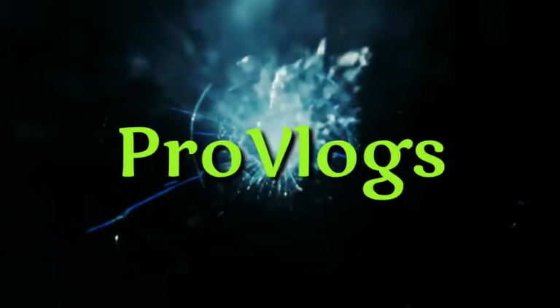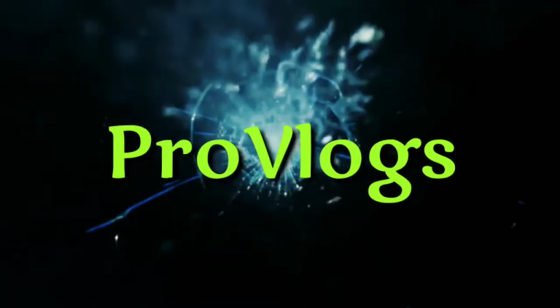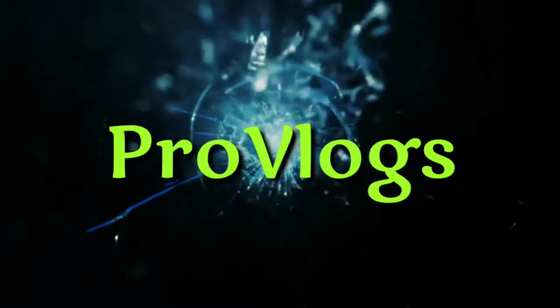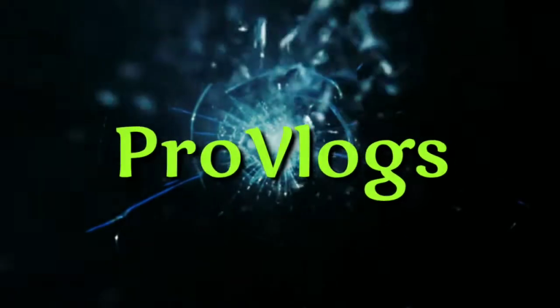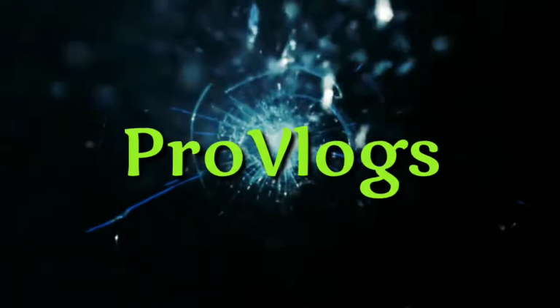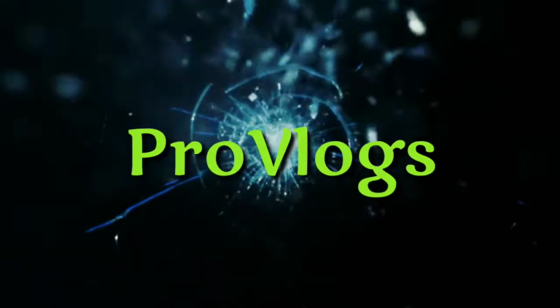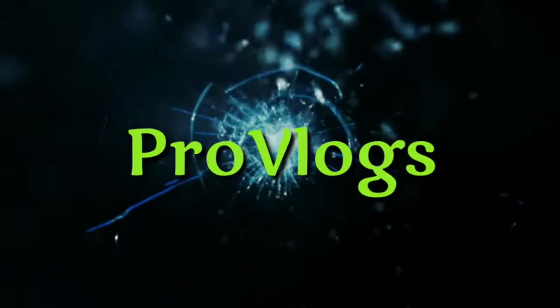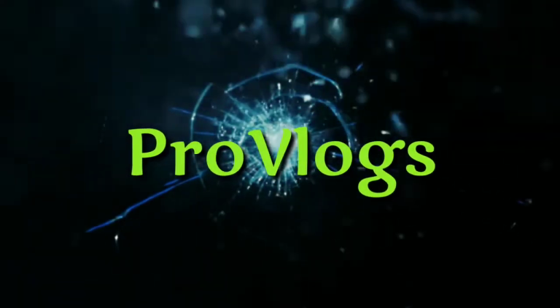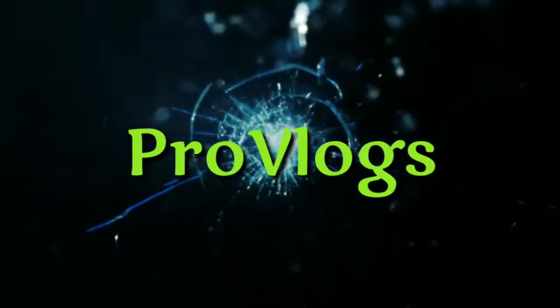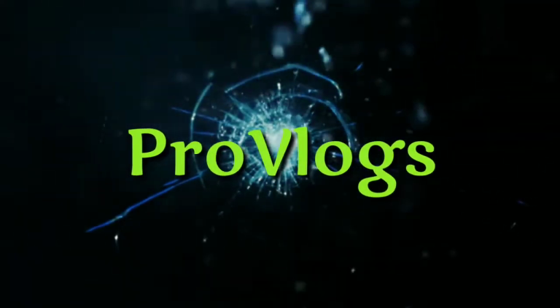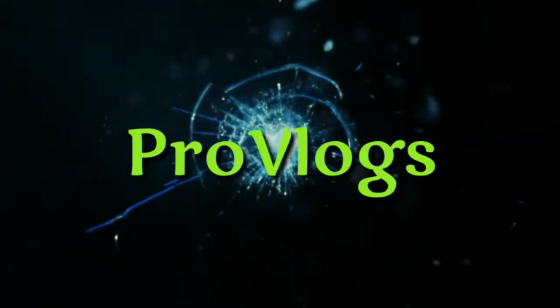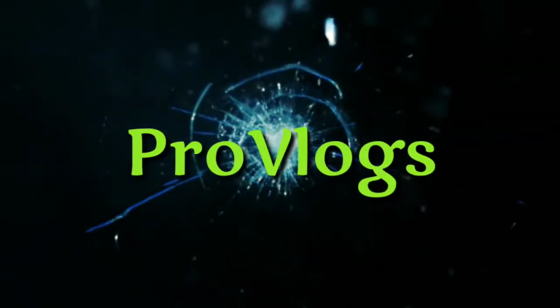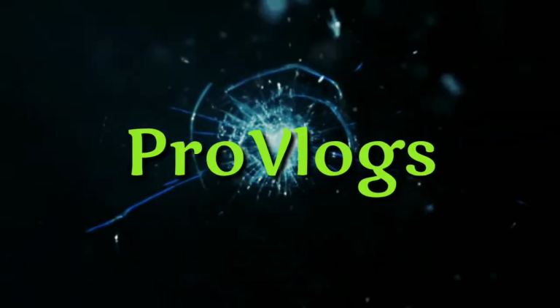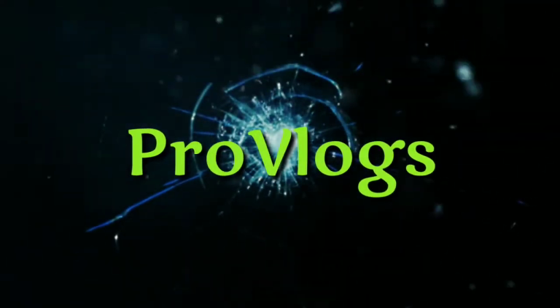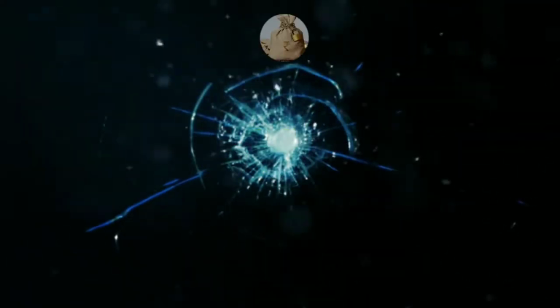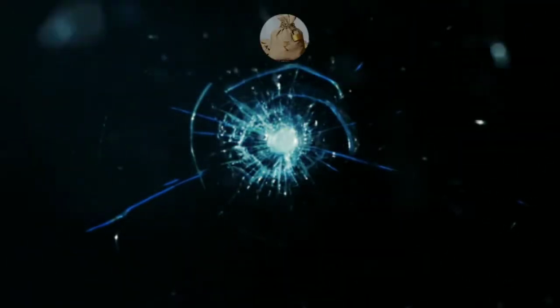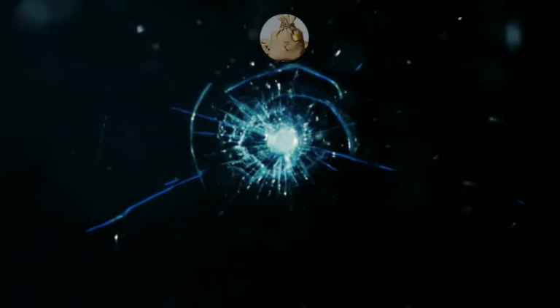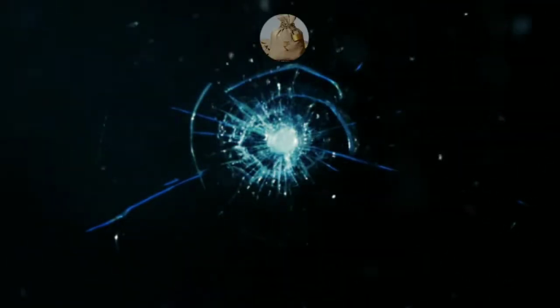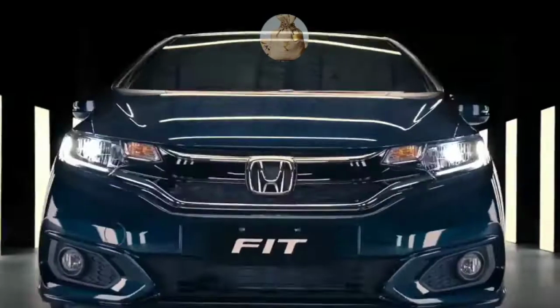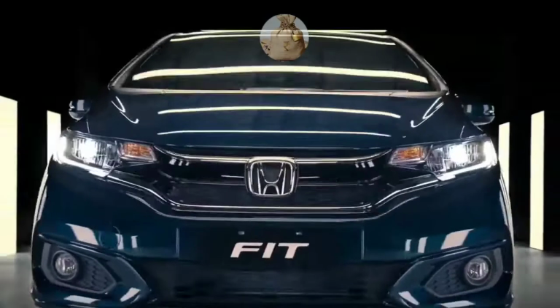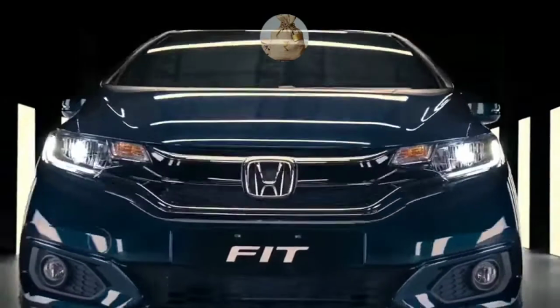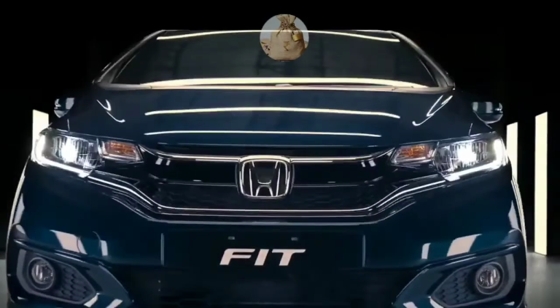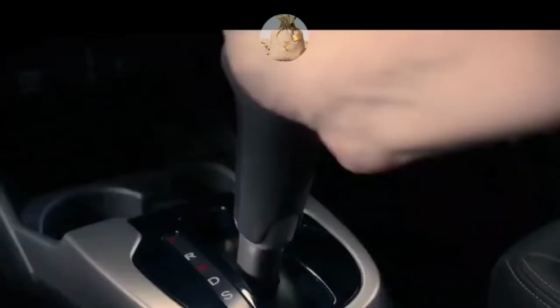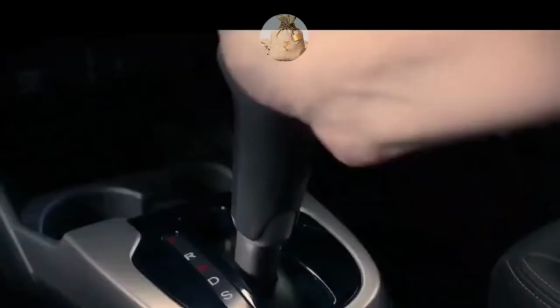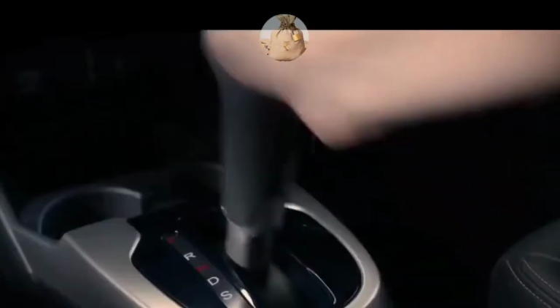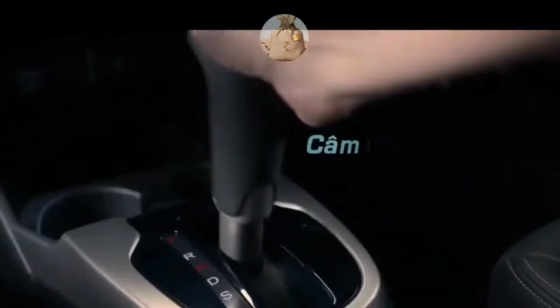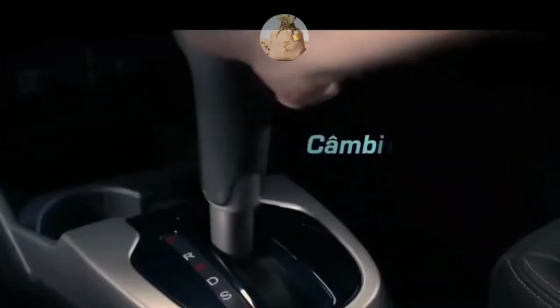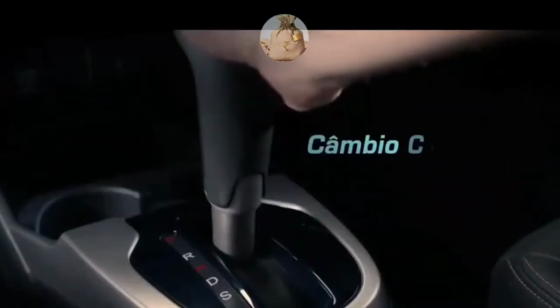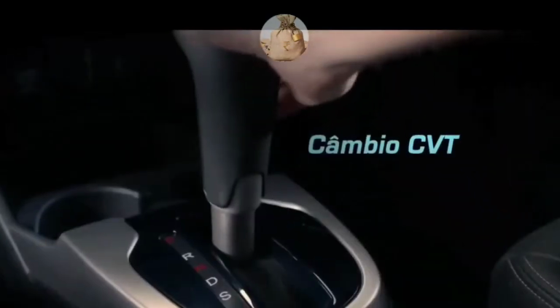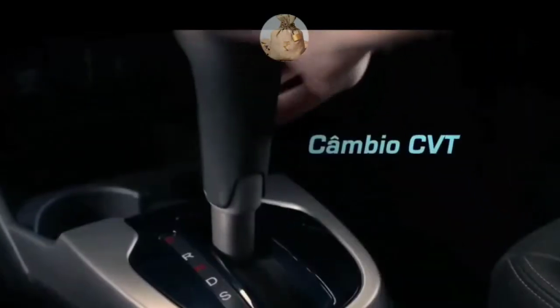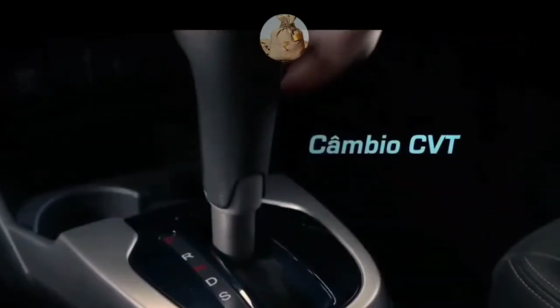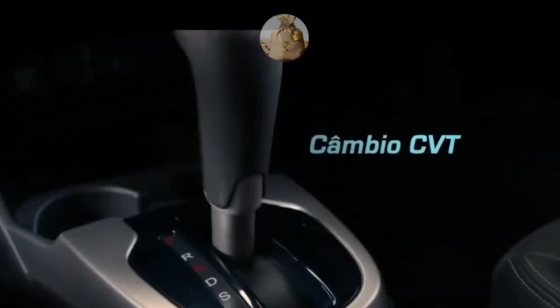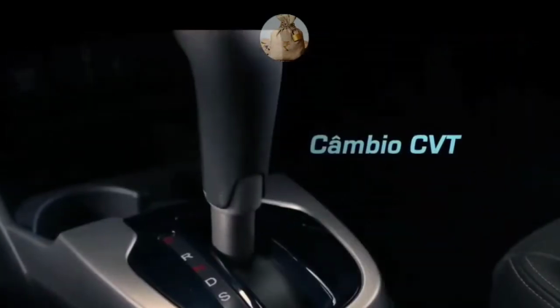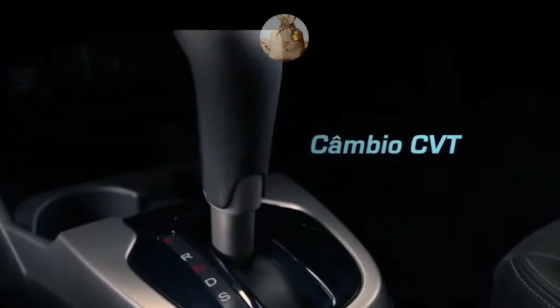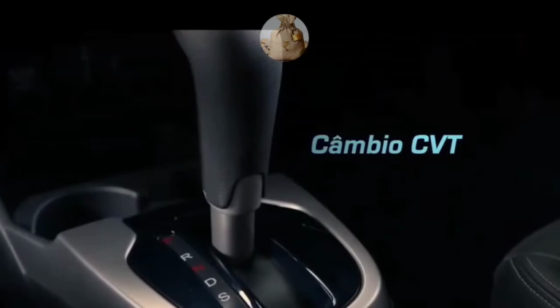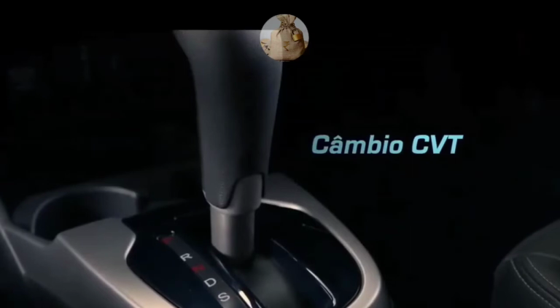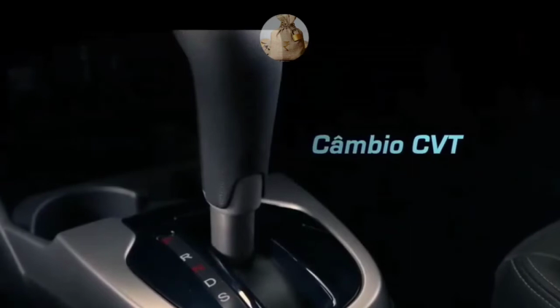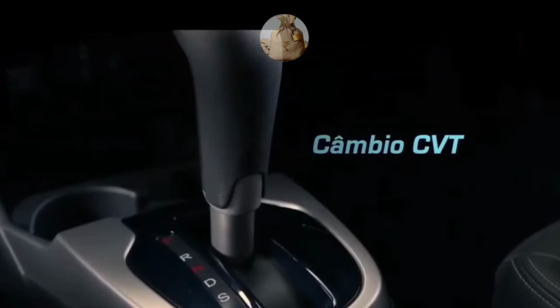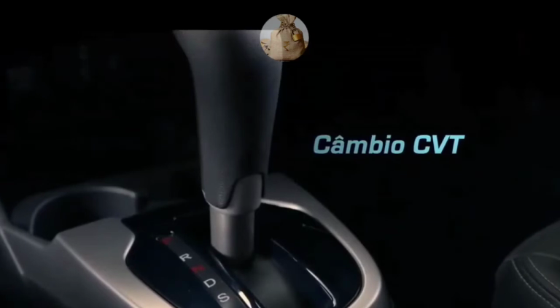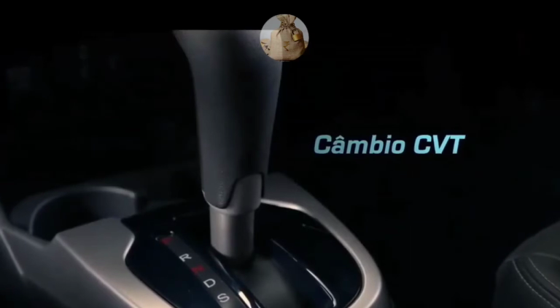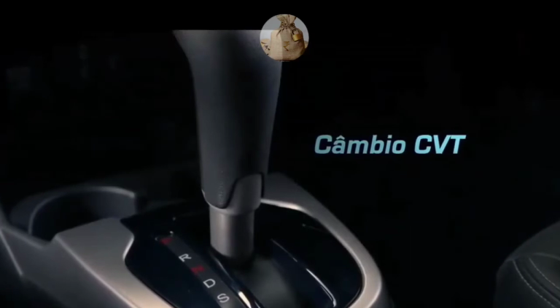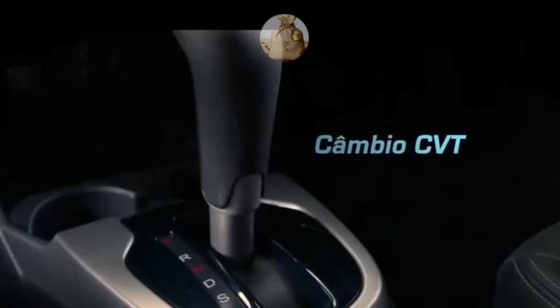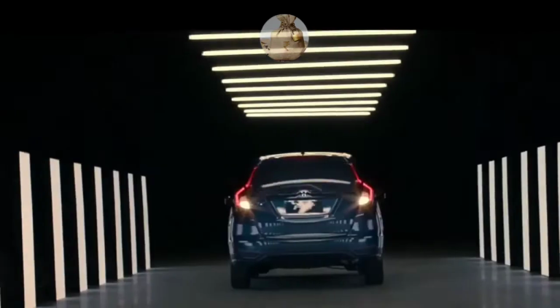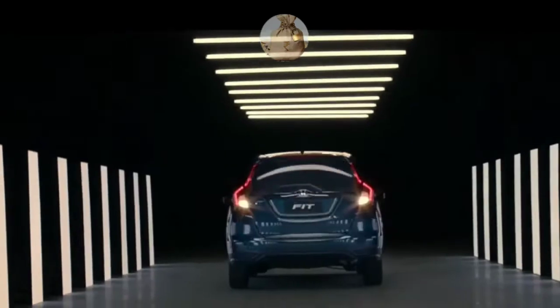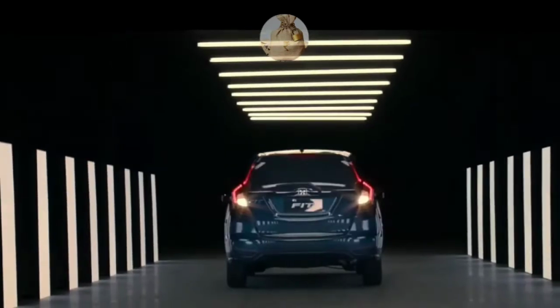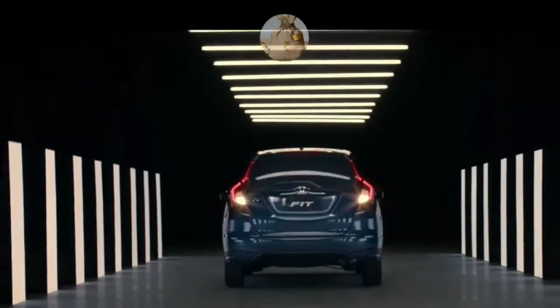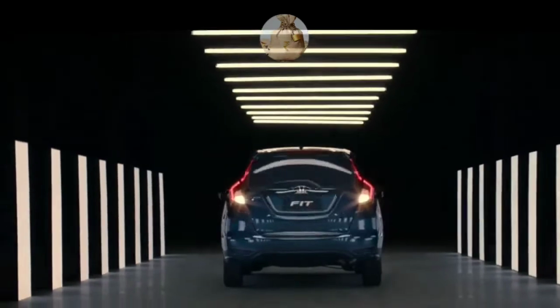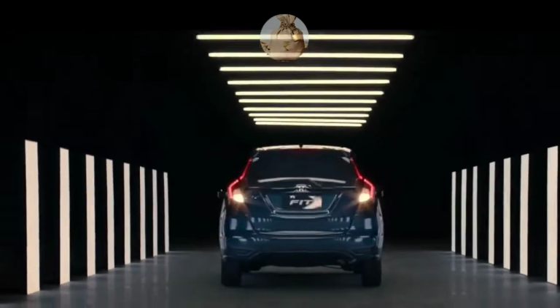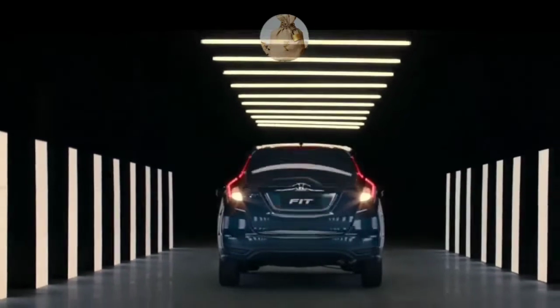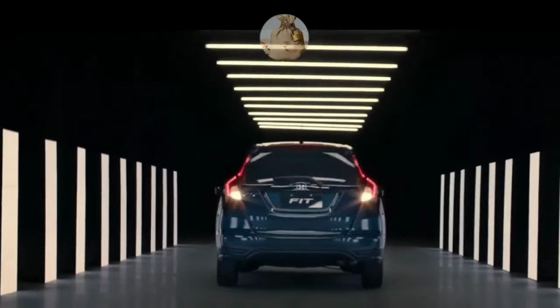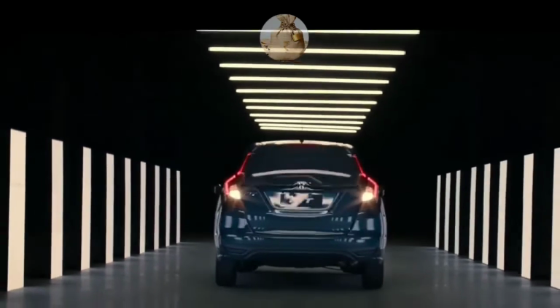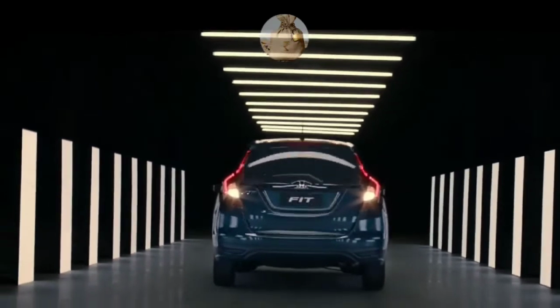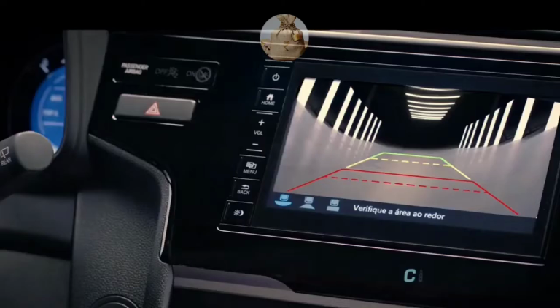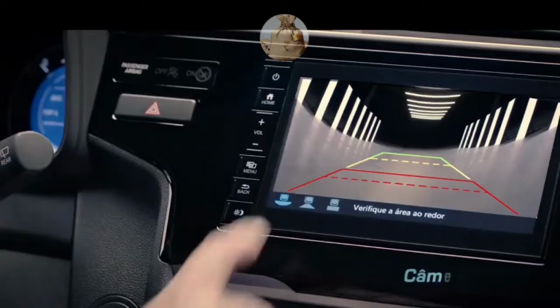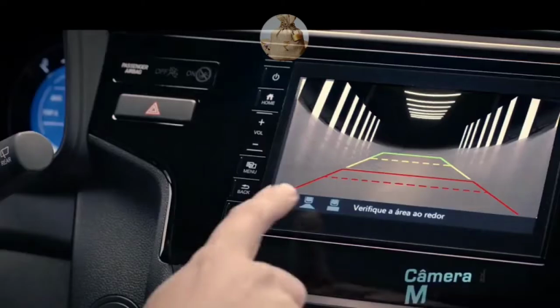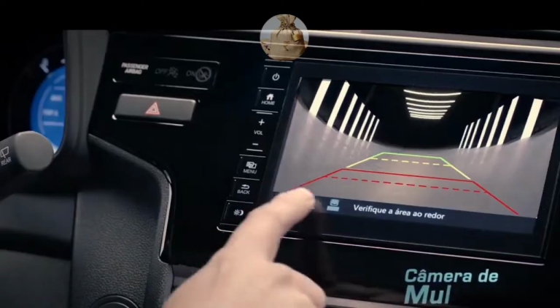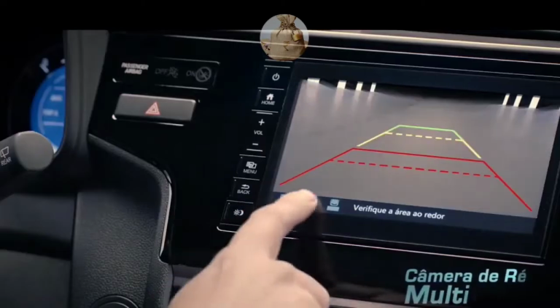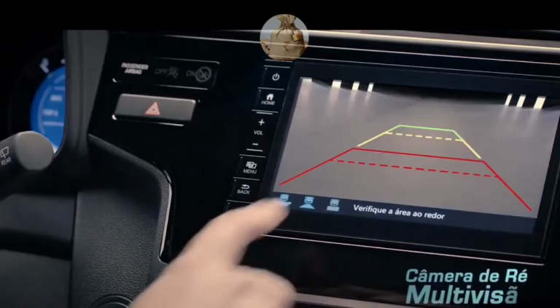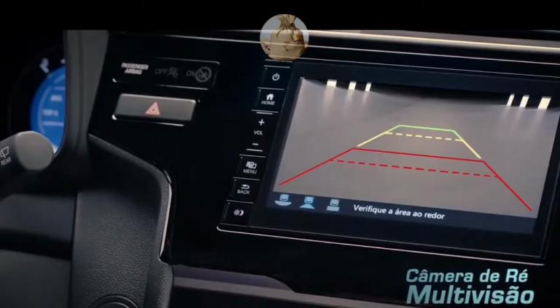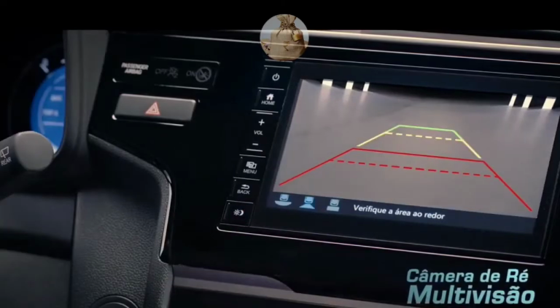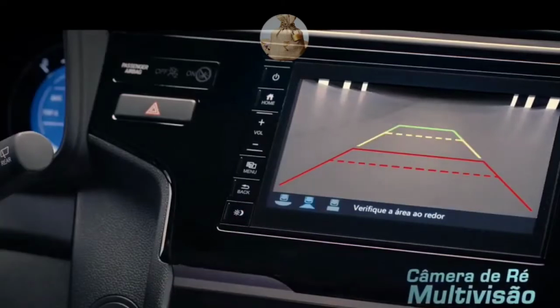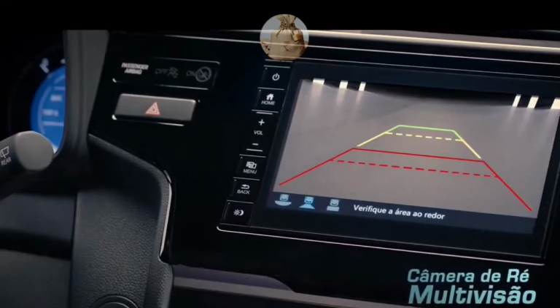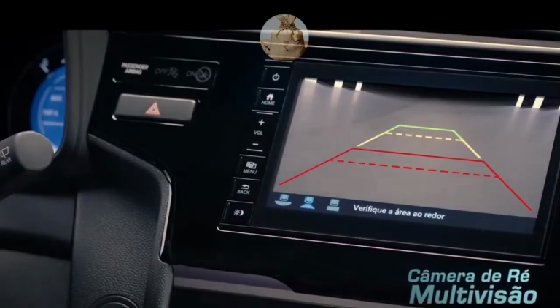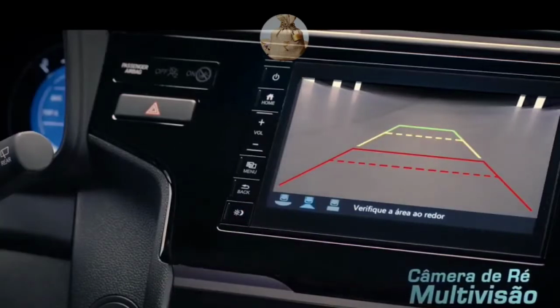Hi guys, welcome to my YouTube channel ProVlog. Today I am up with a new video that is all about the 2022 Honda Fit.